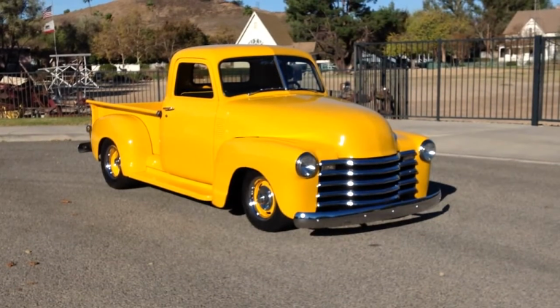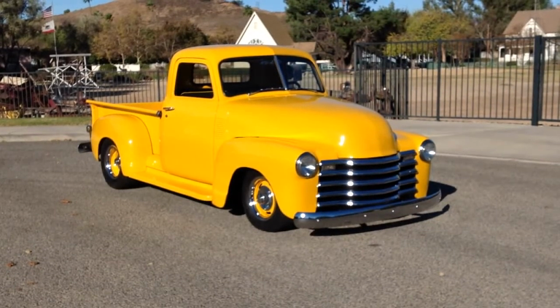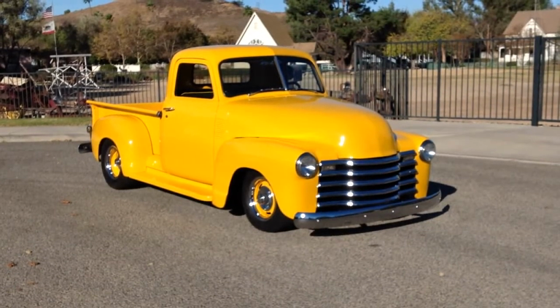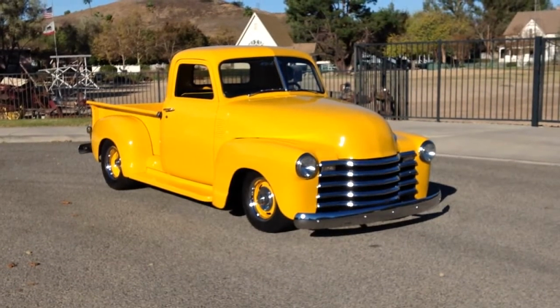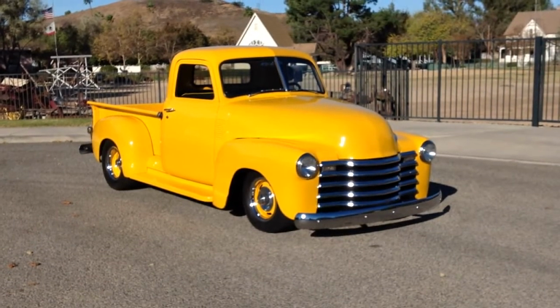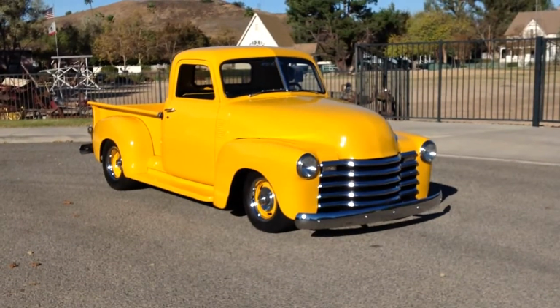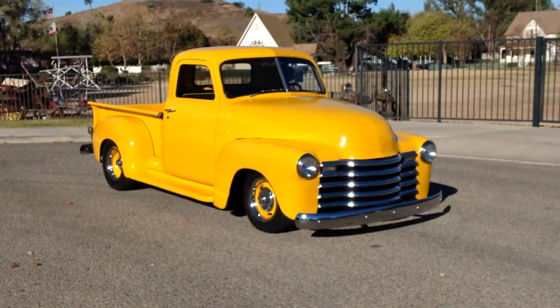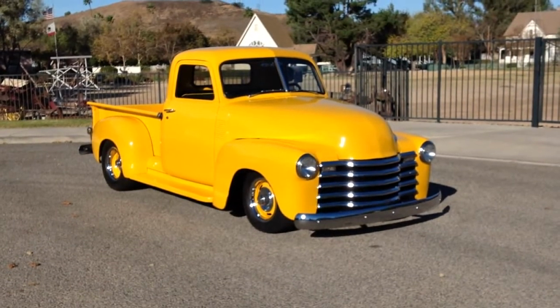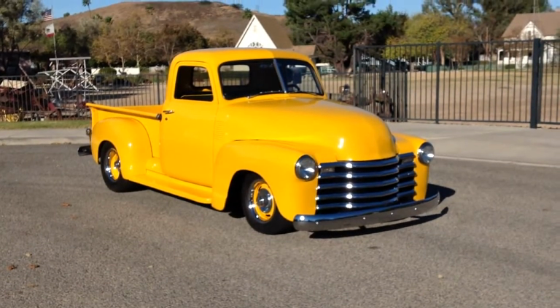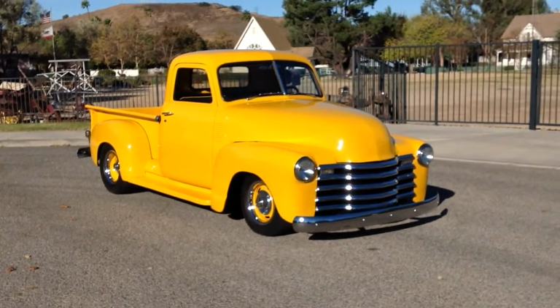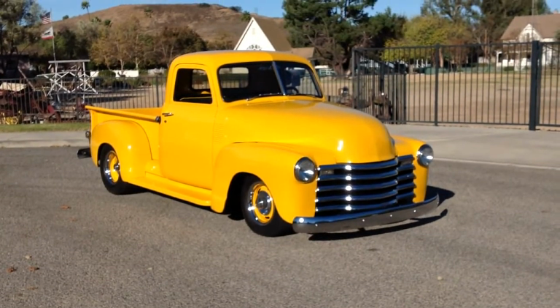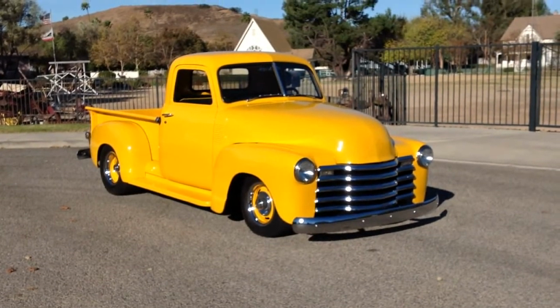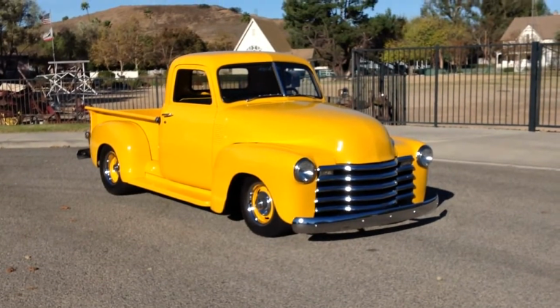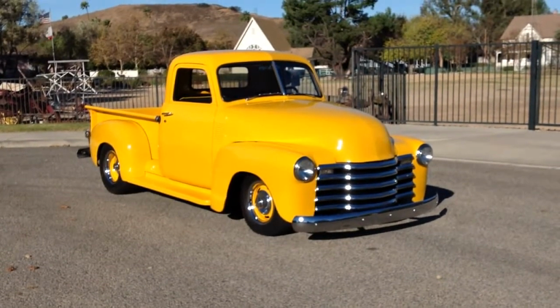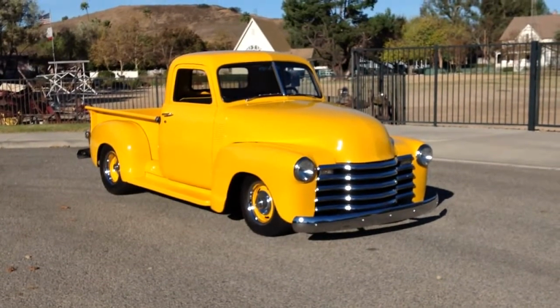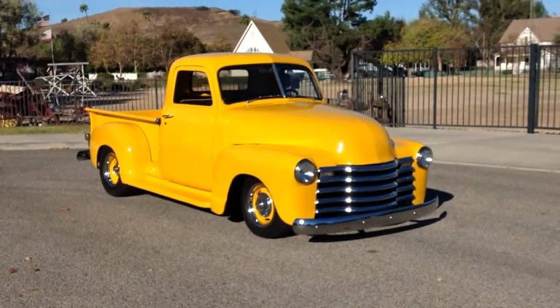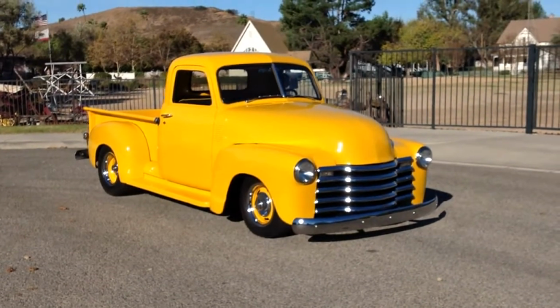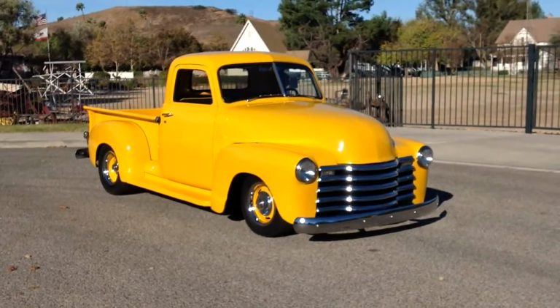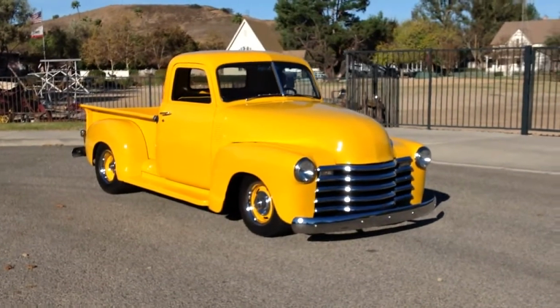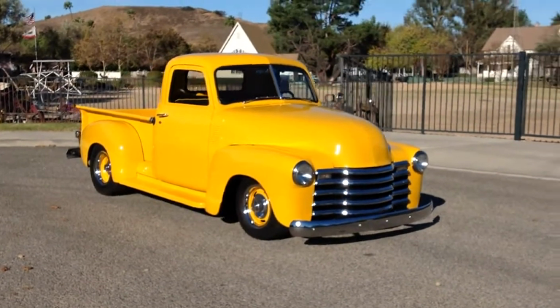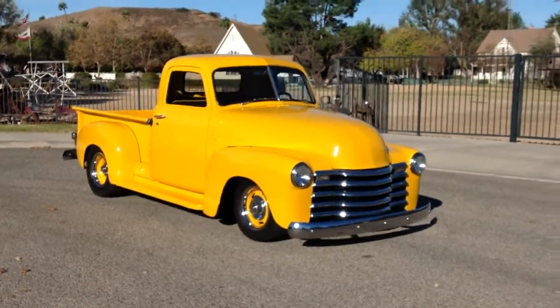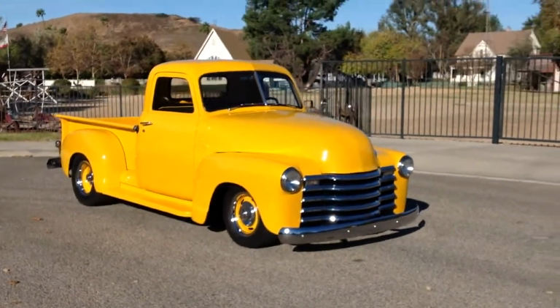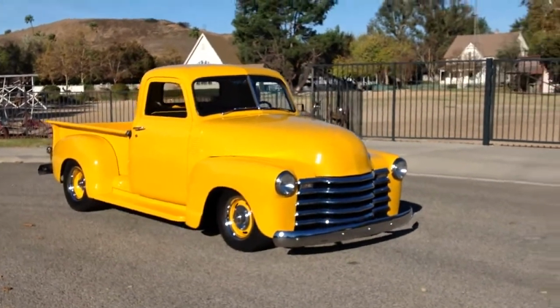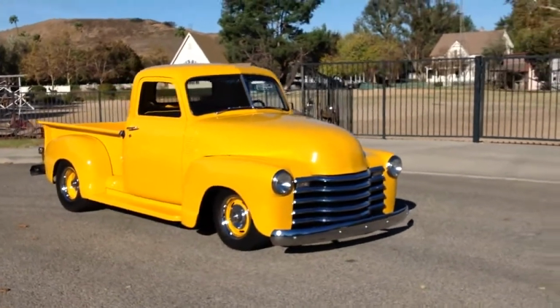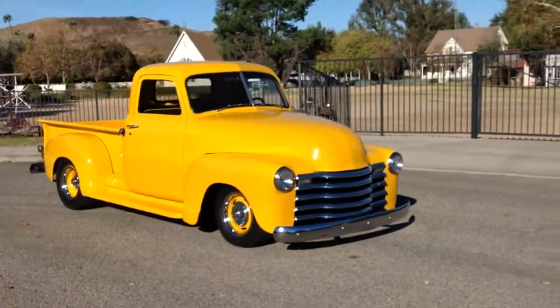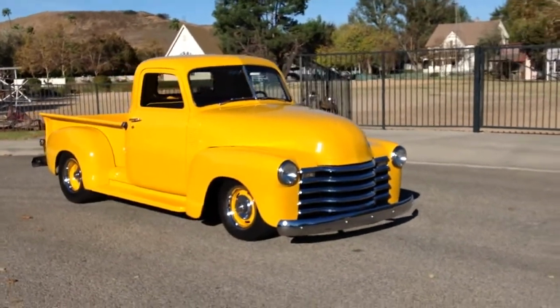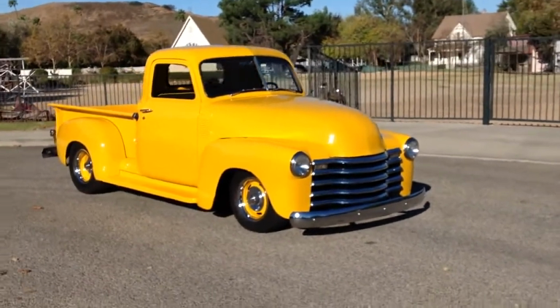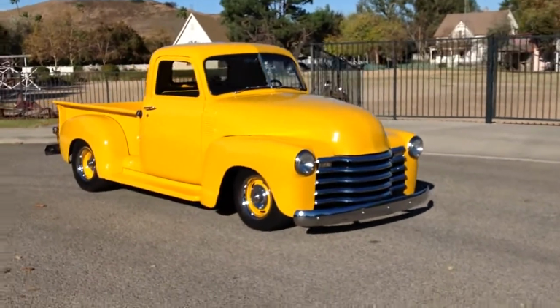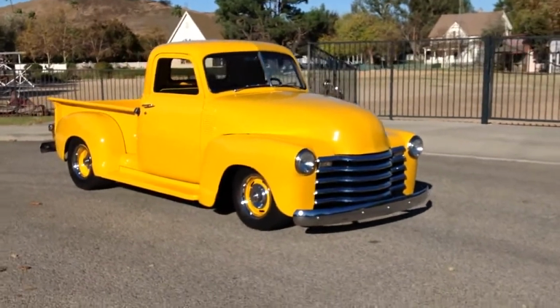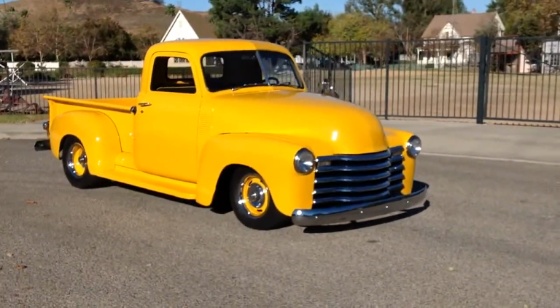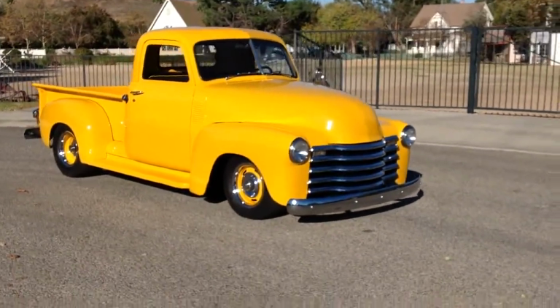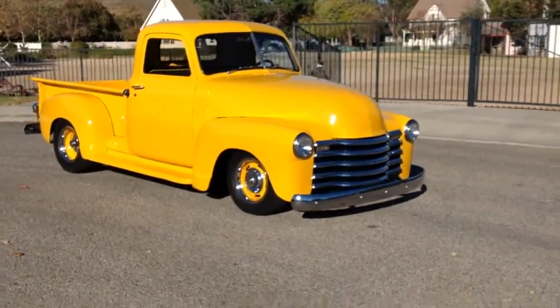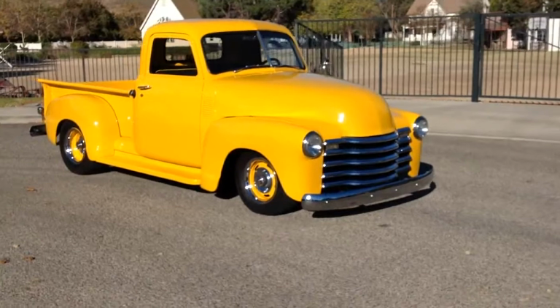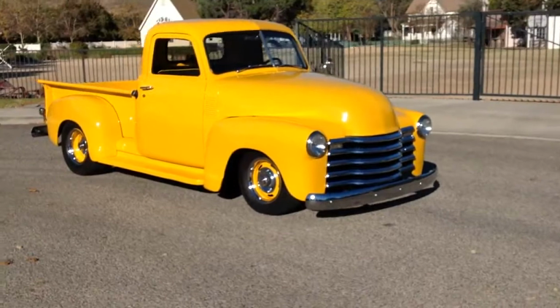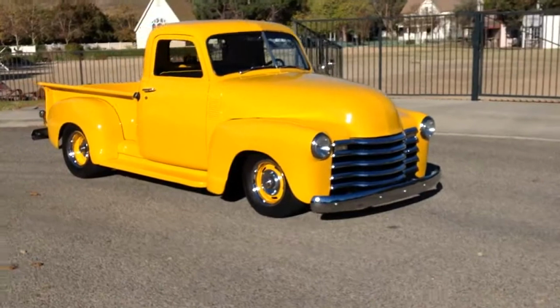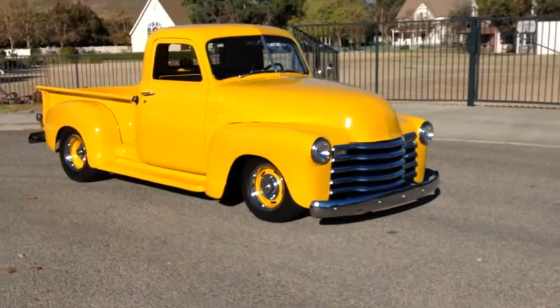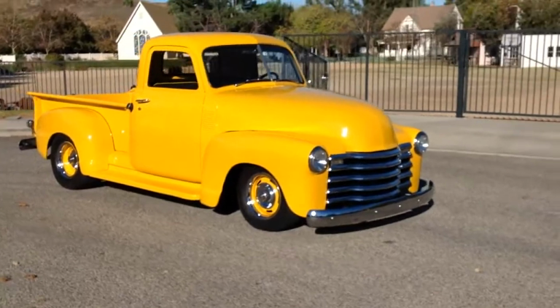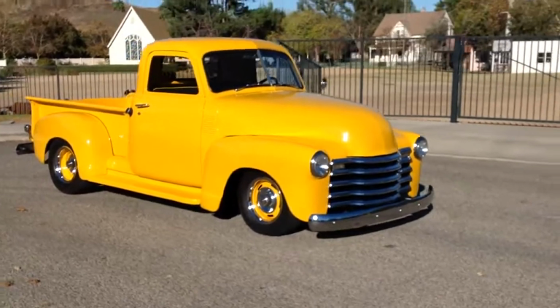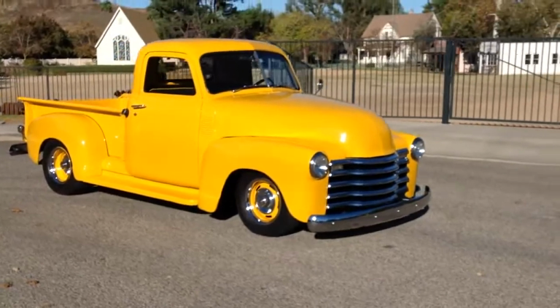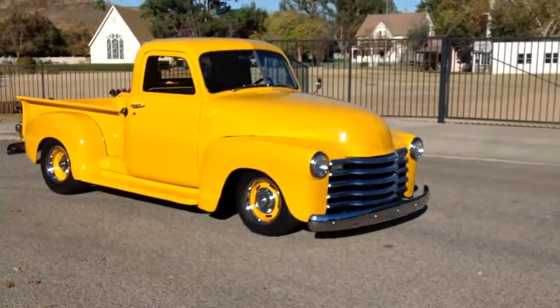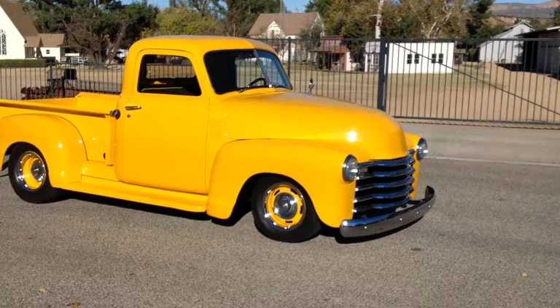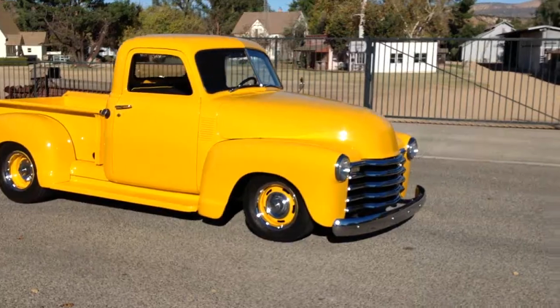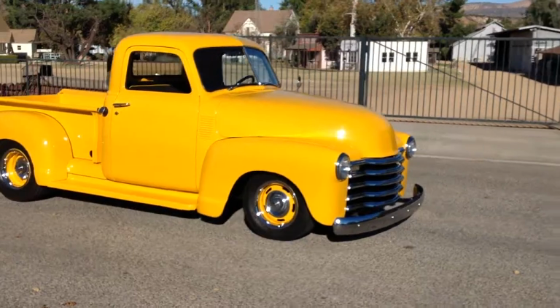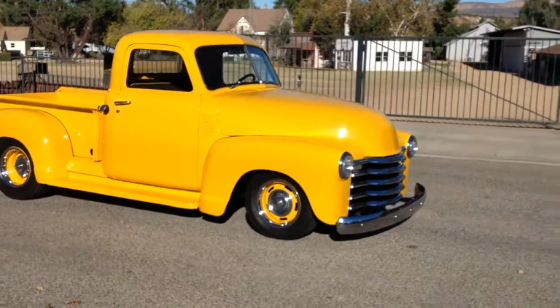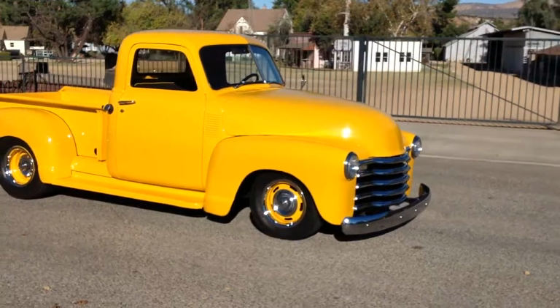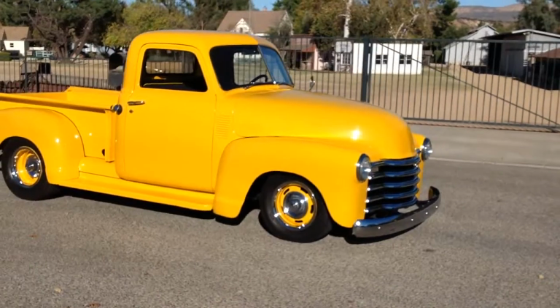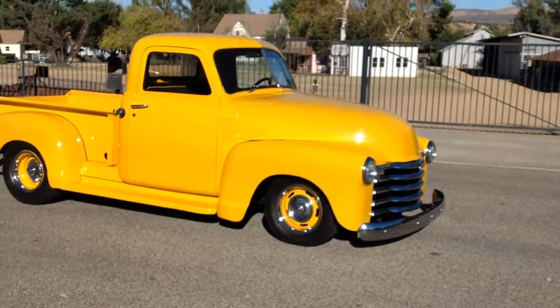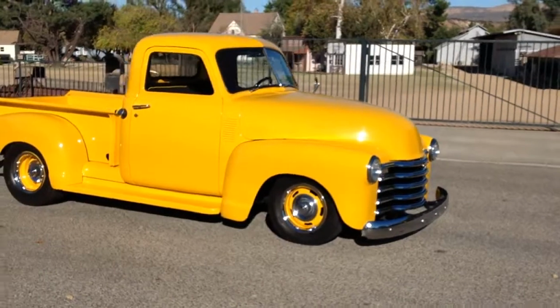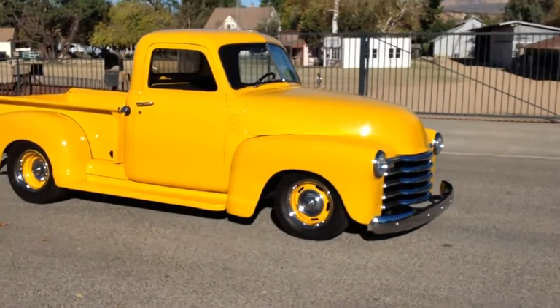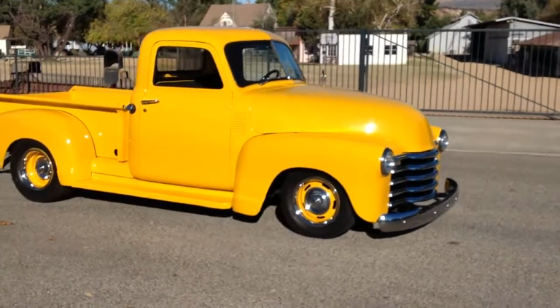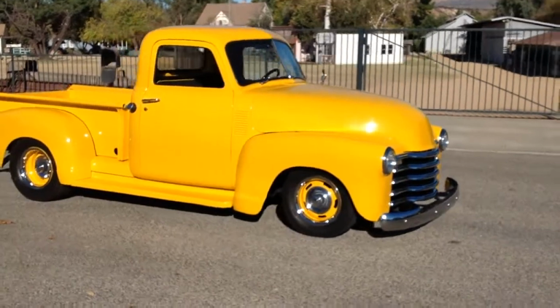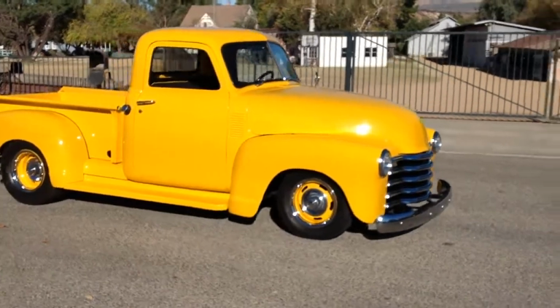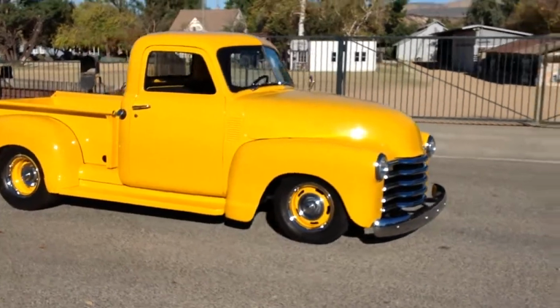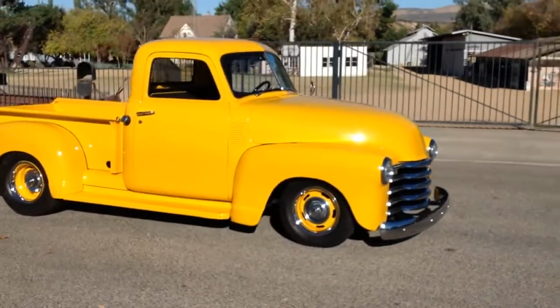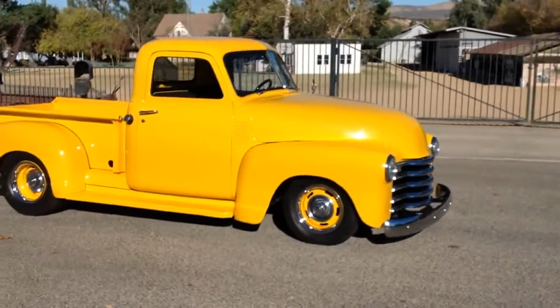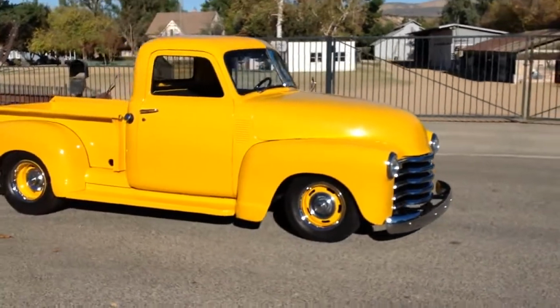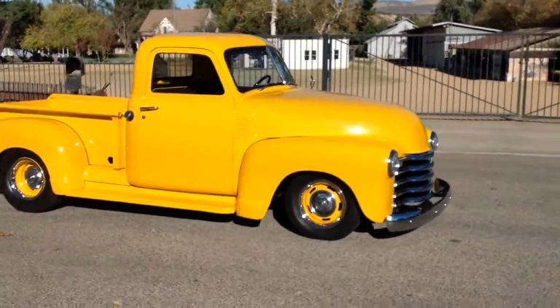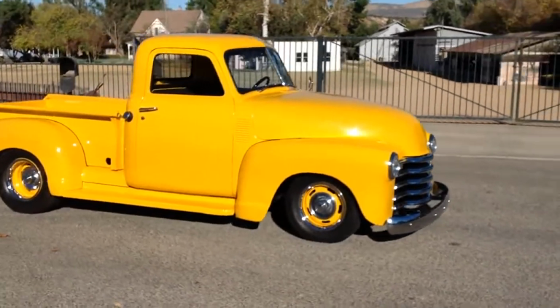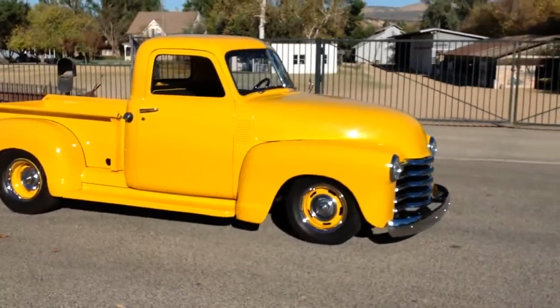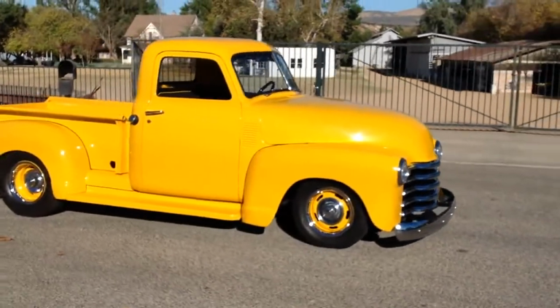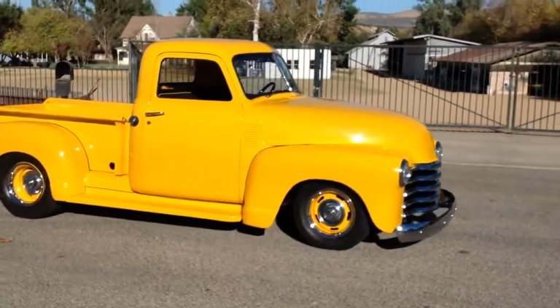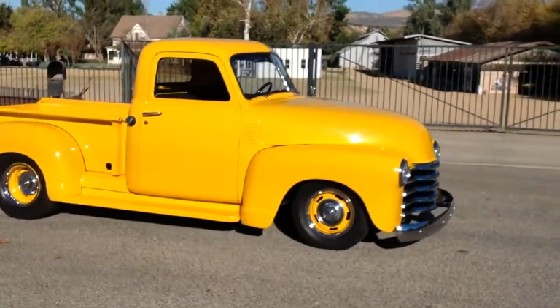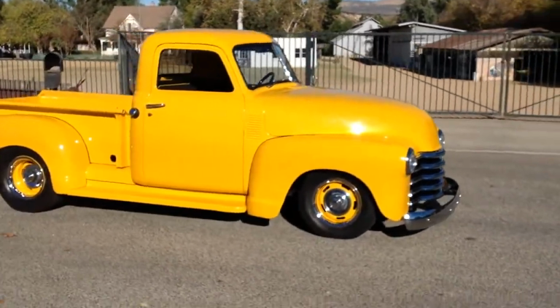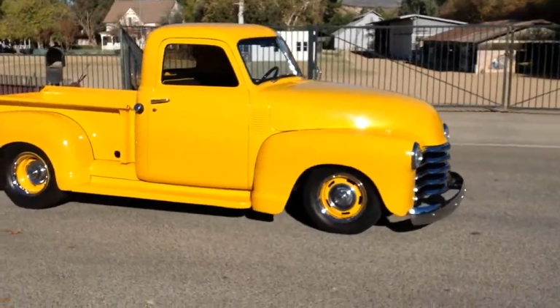Check out this beautiful 1950 Chevy pickup. A lot of money spent on this one.